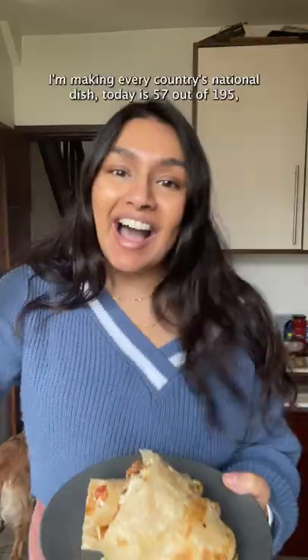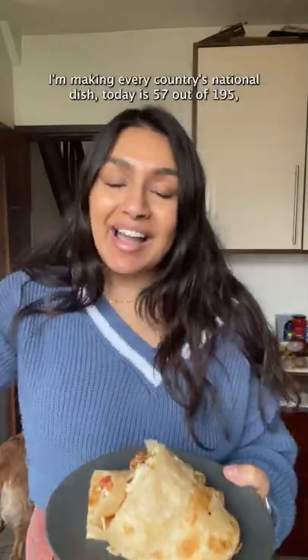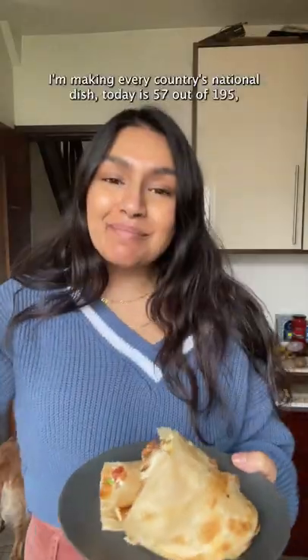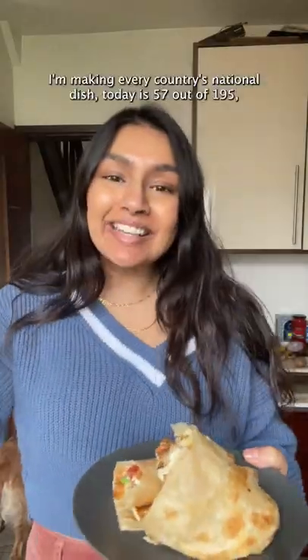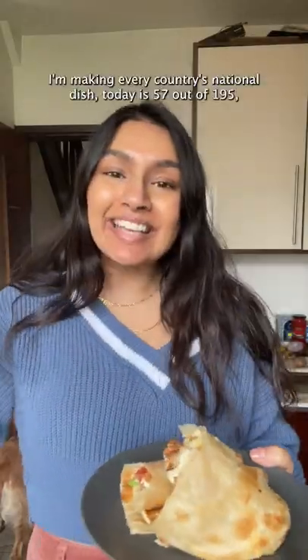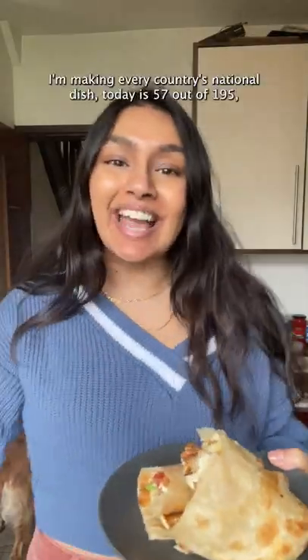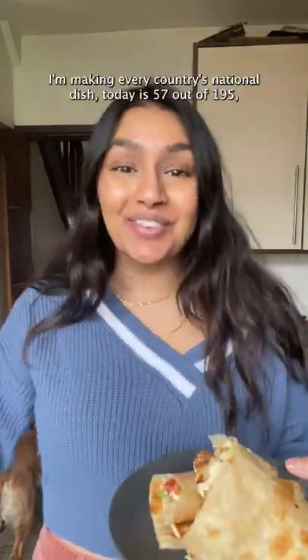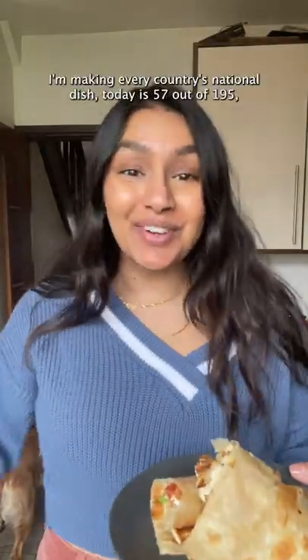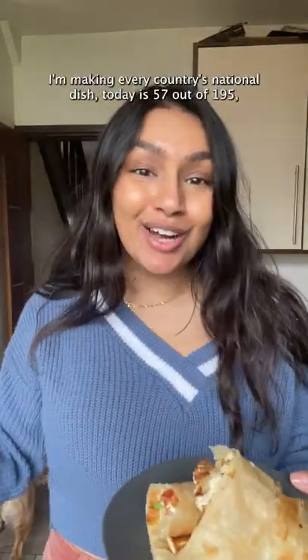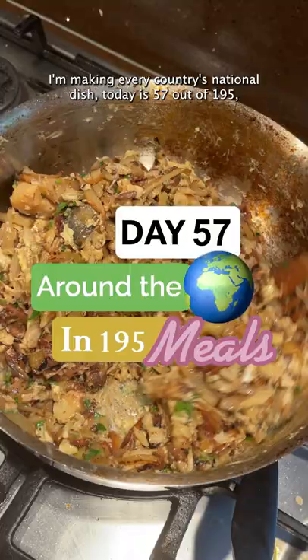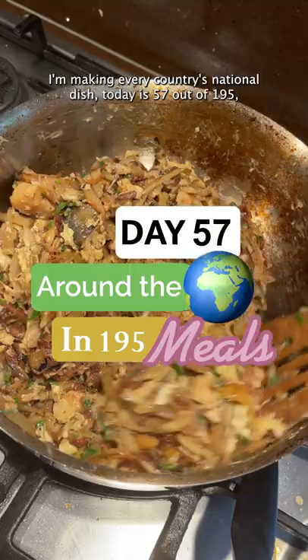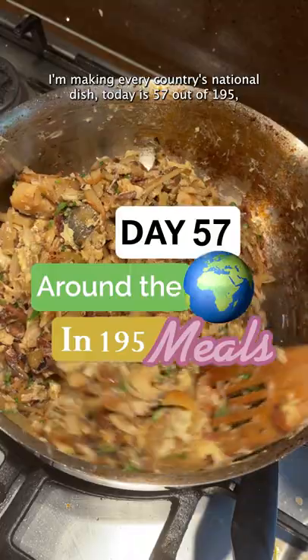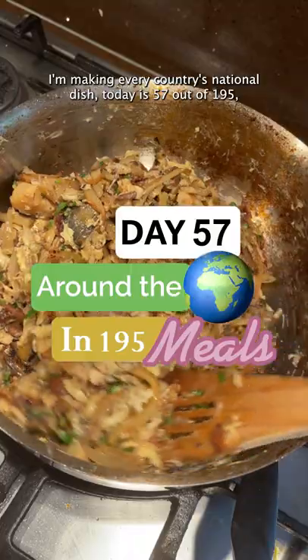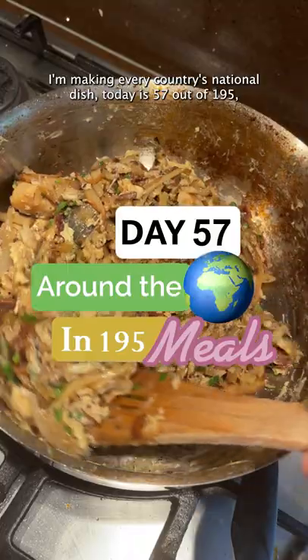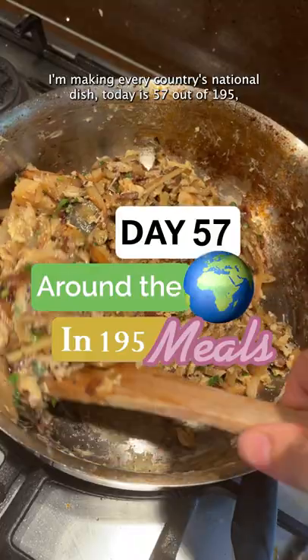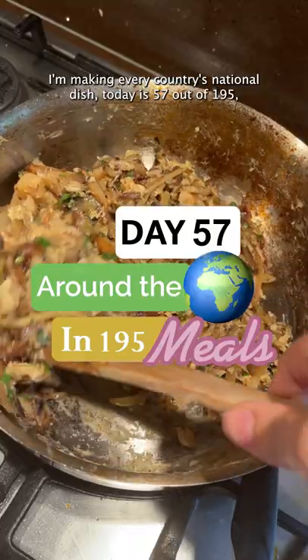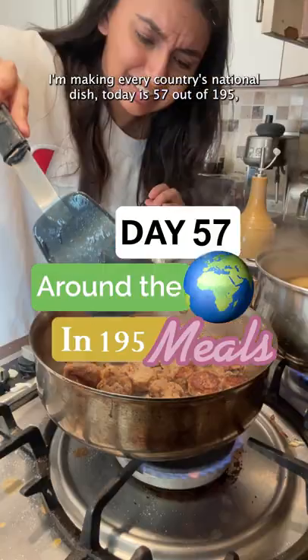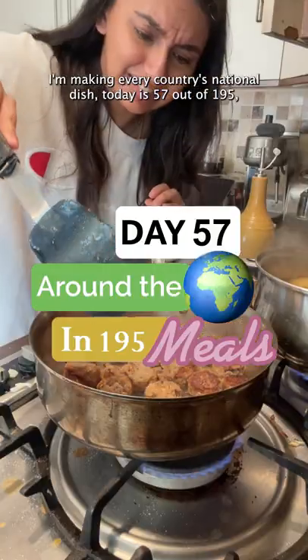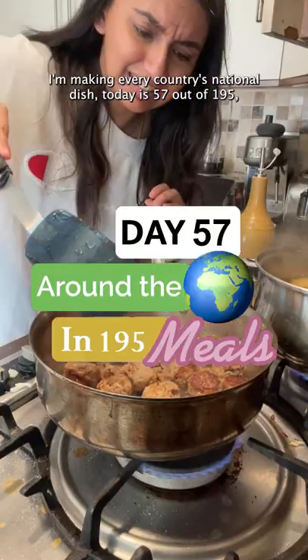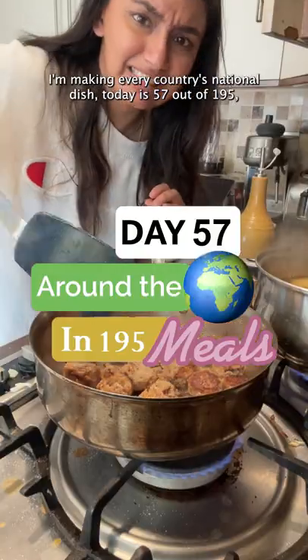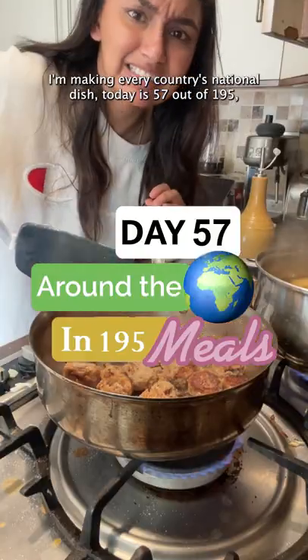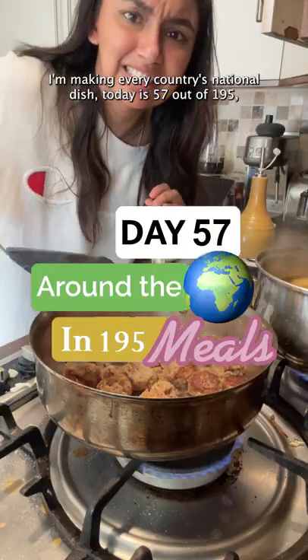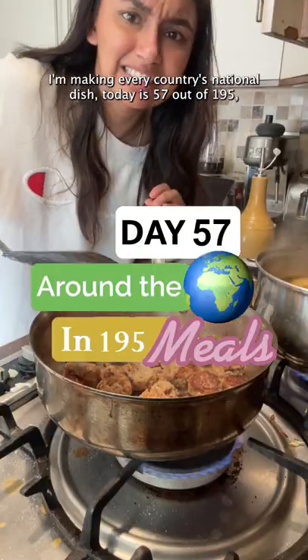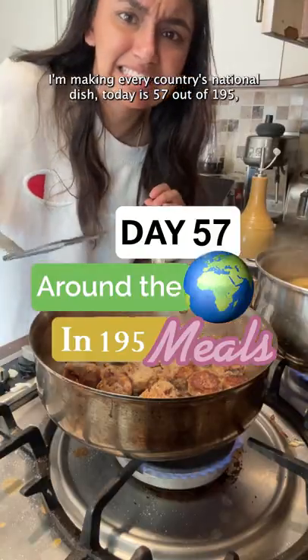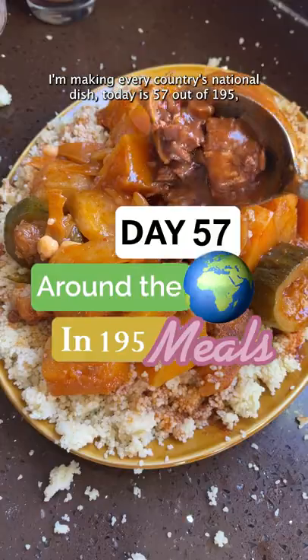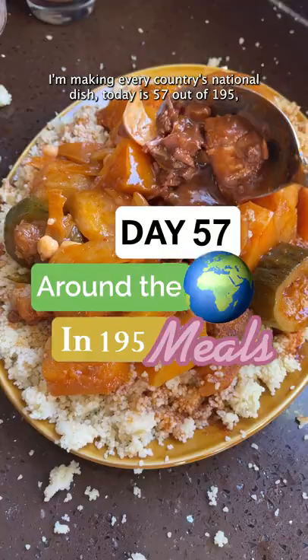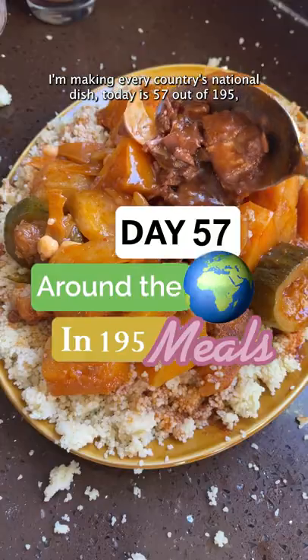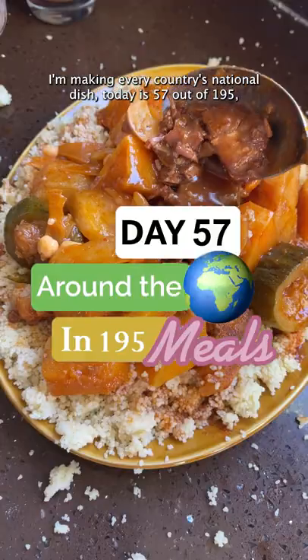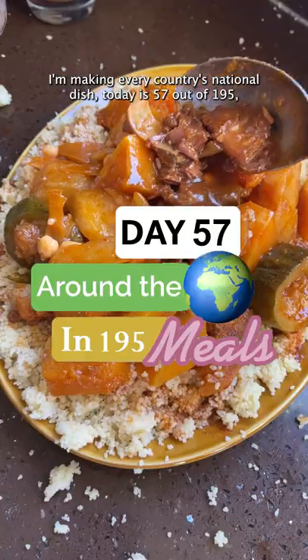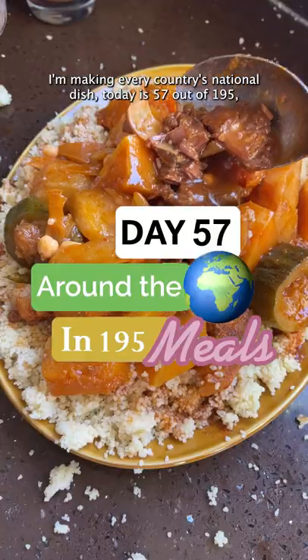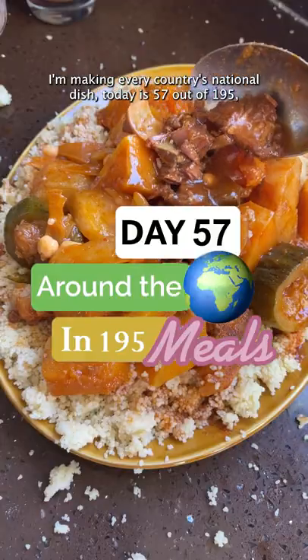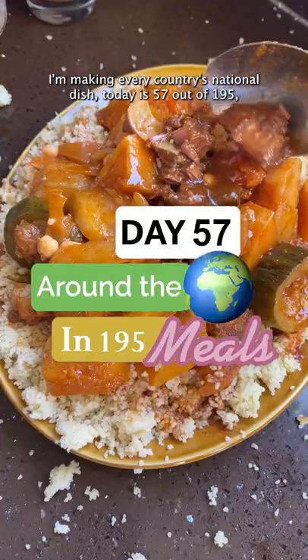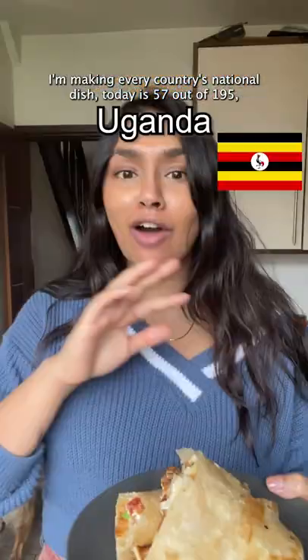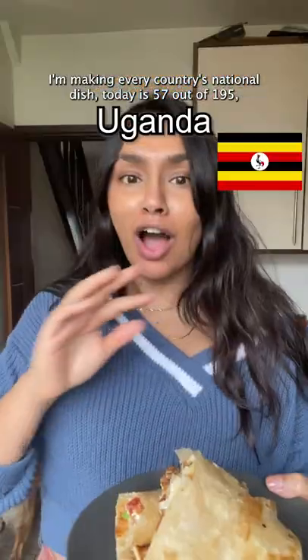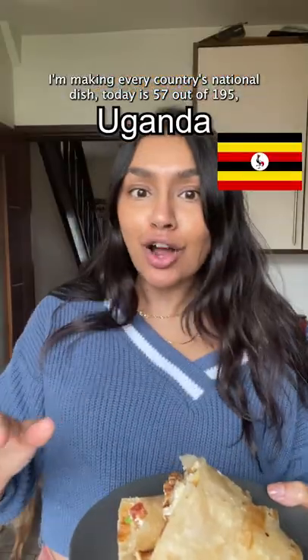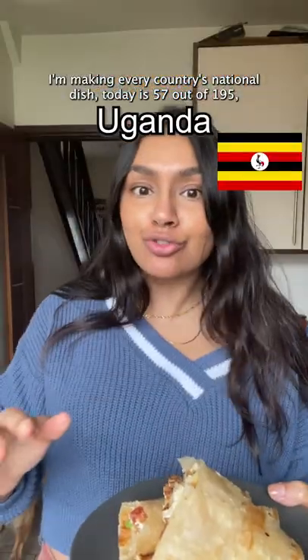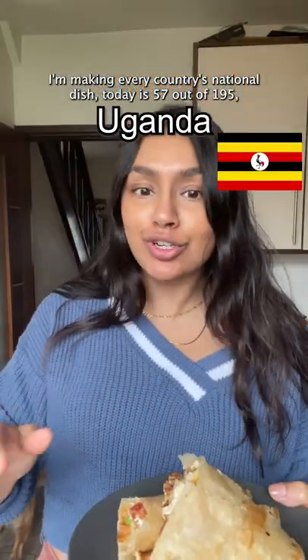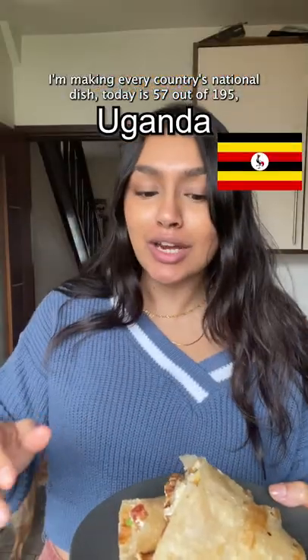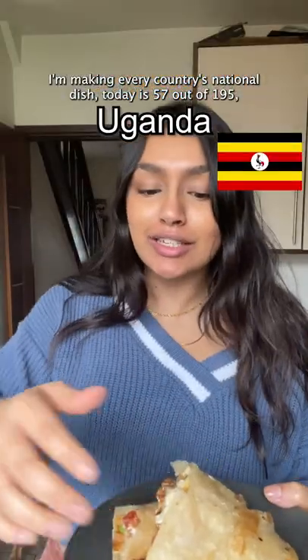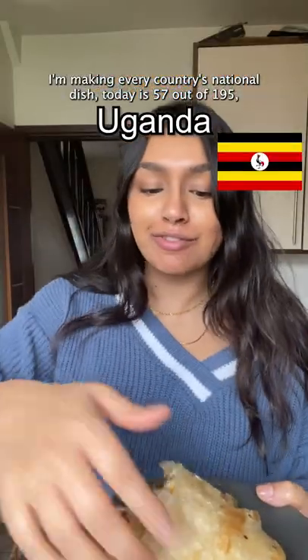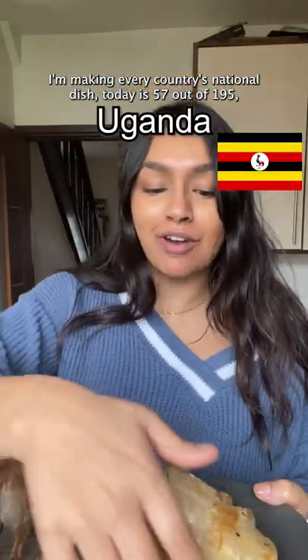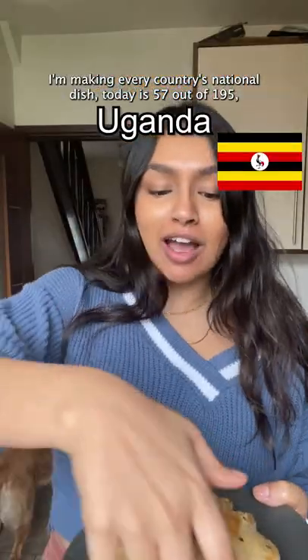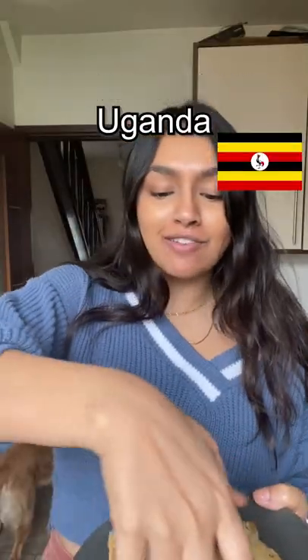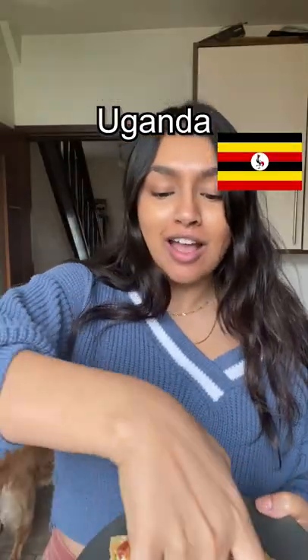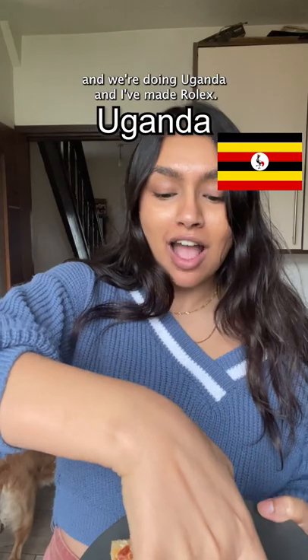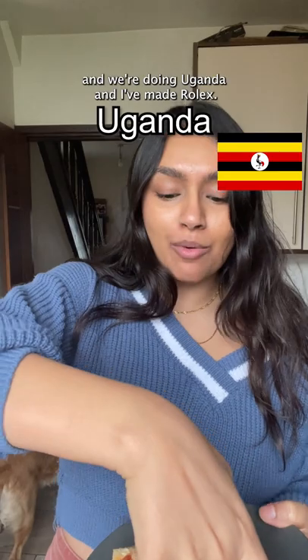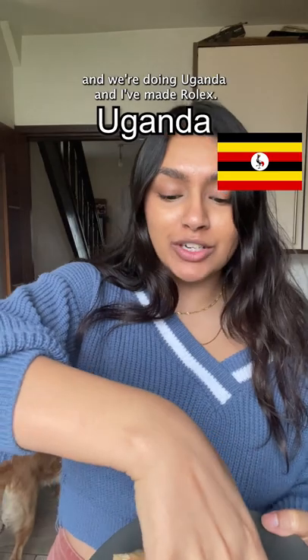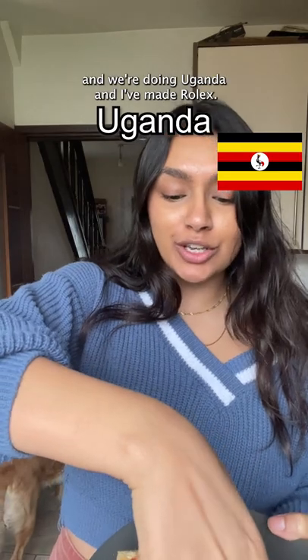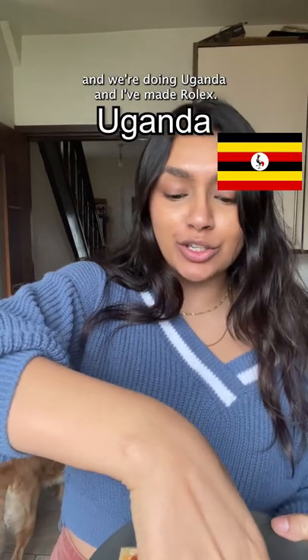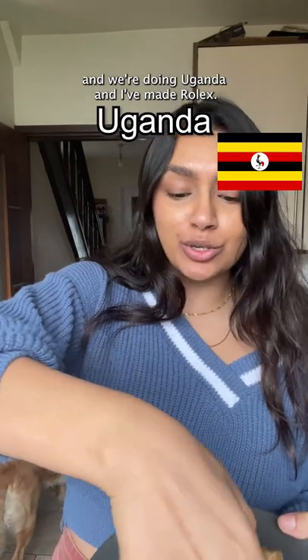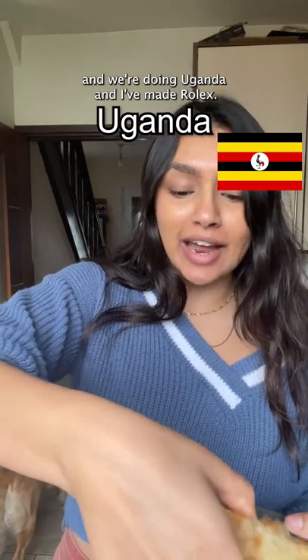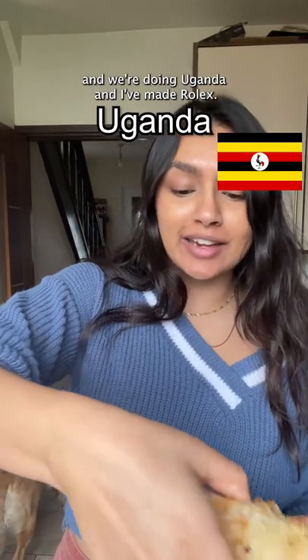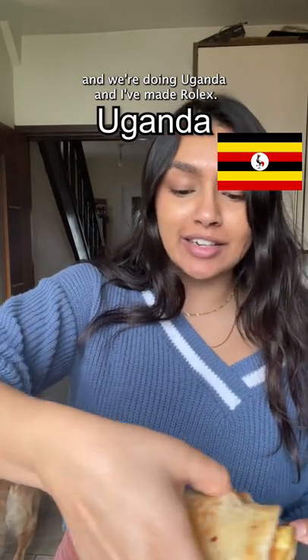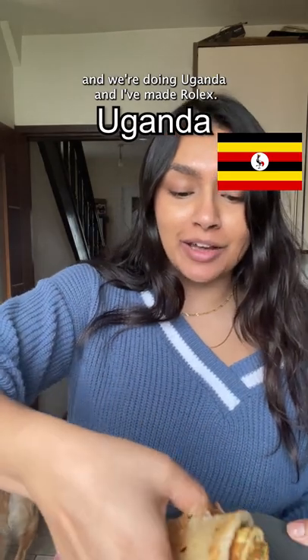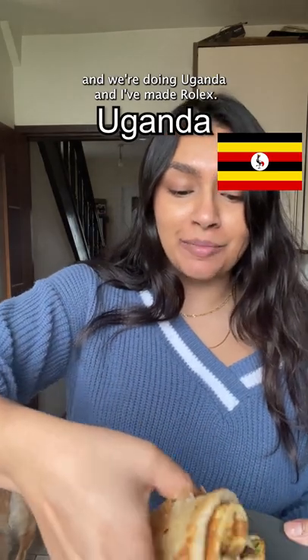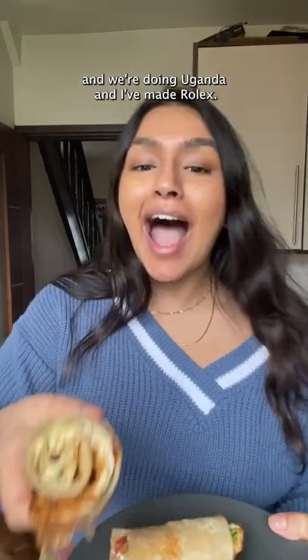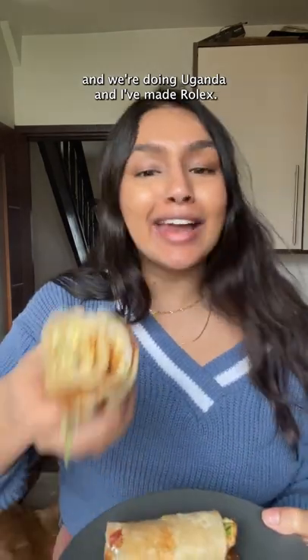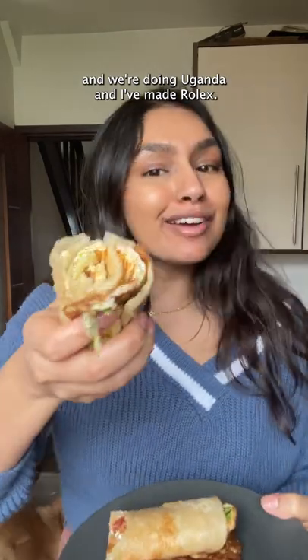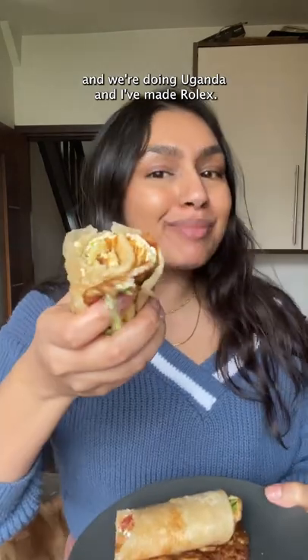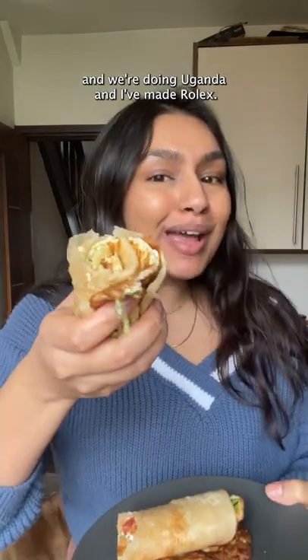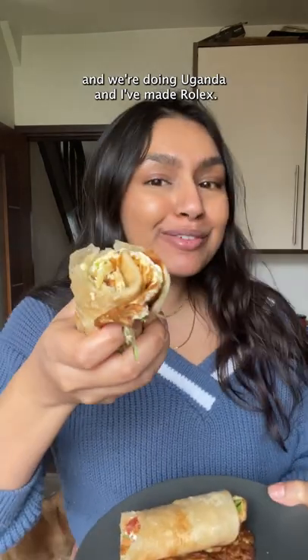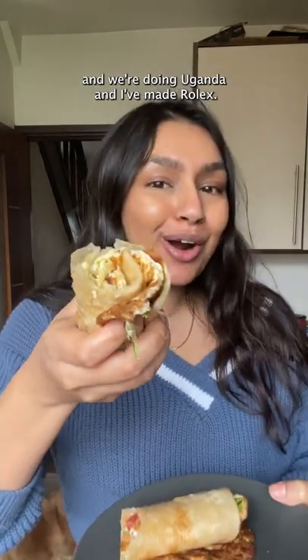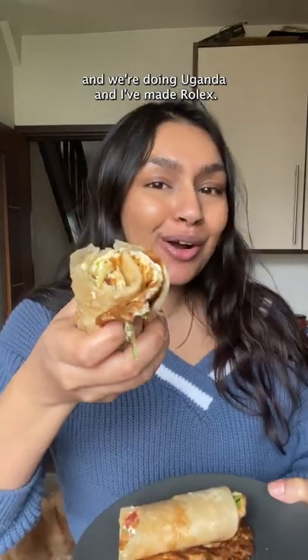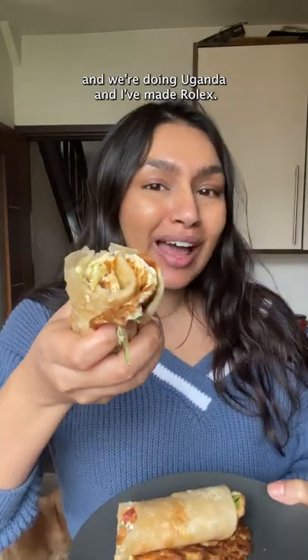I'm making every country's national dish. Today's day 57, I have 195 countries and we're doing Uganda. And I've made Rolex.